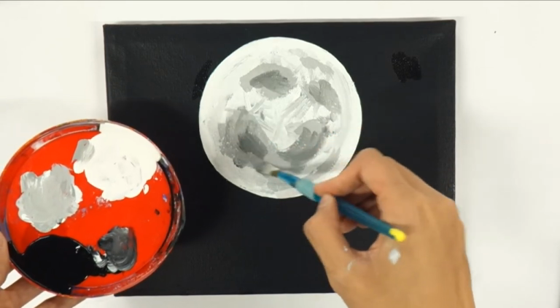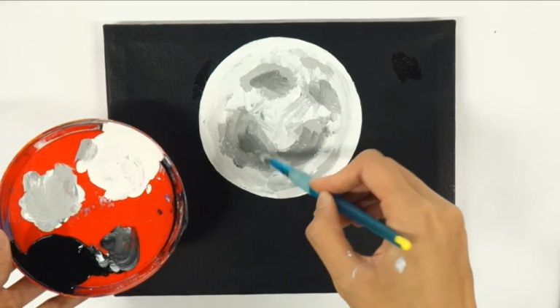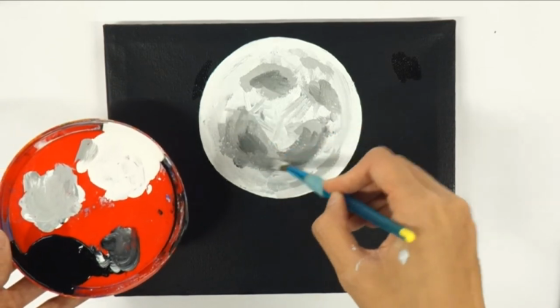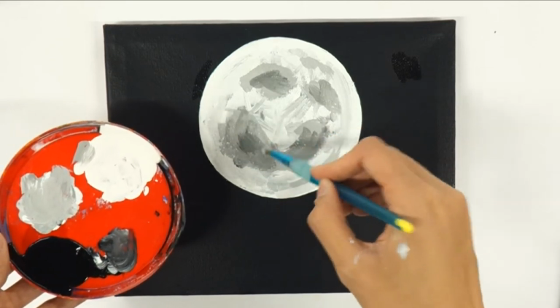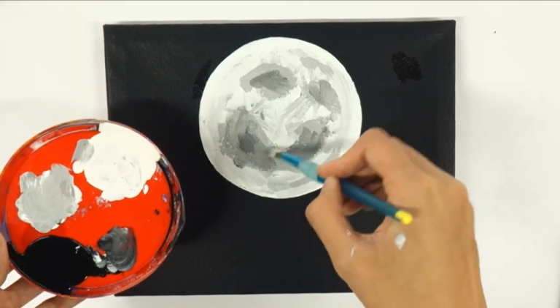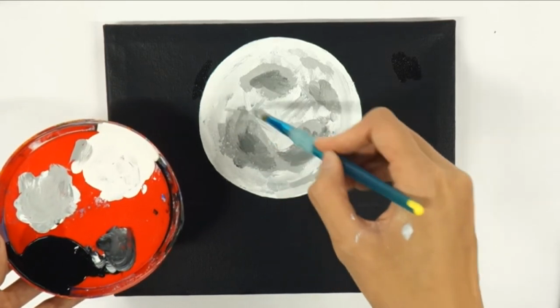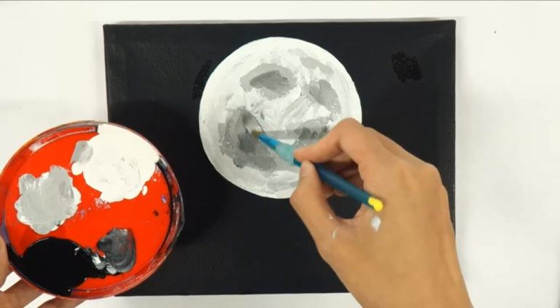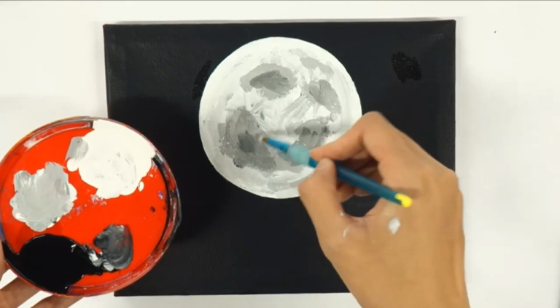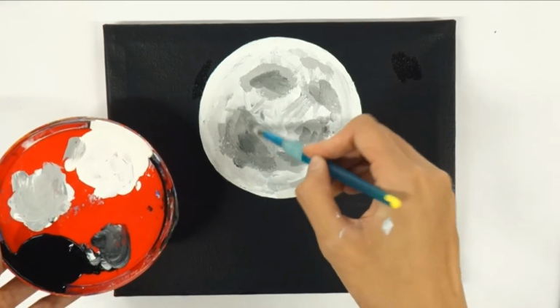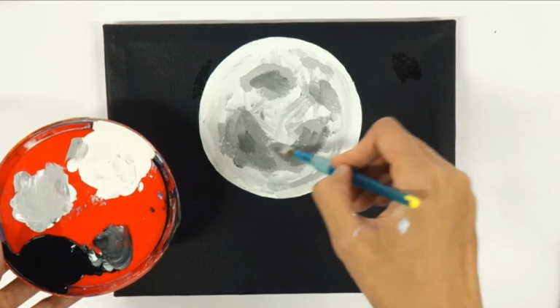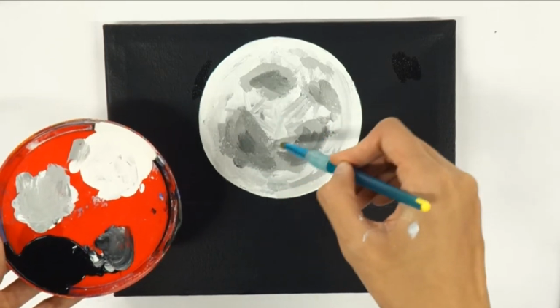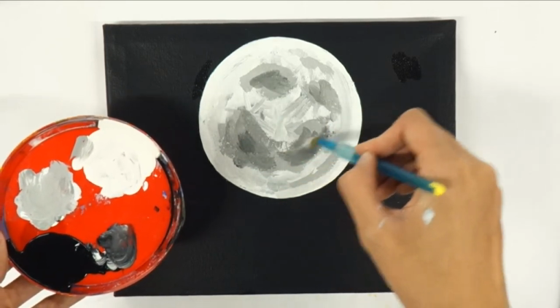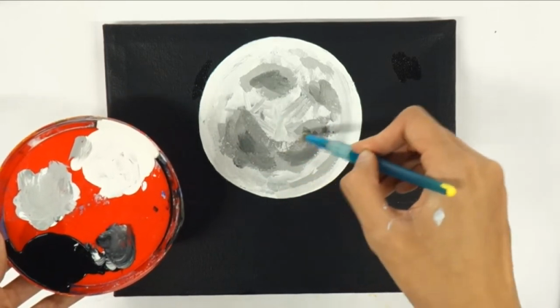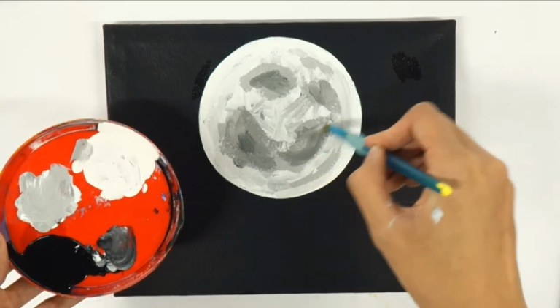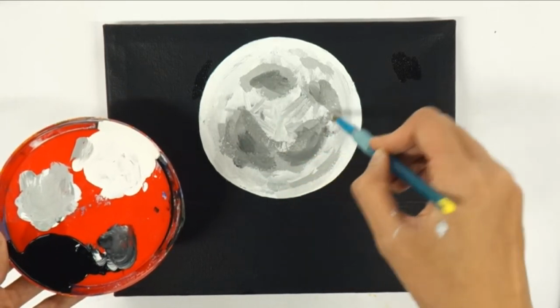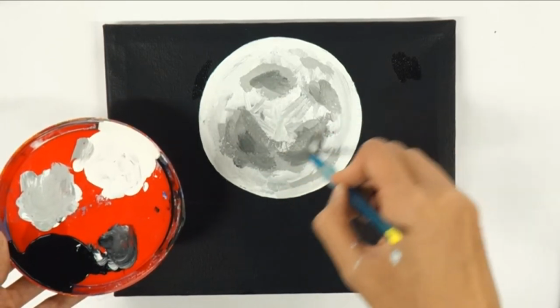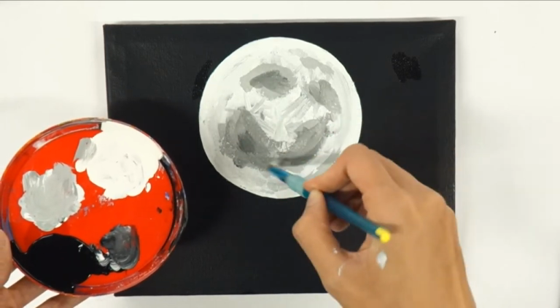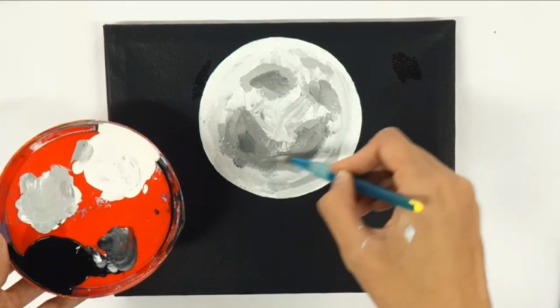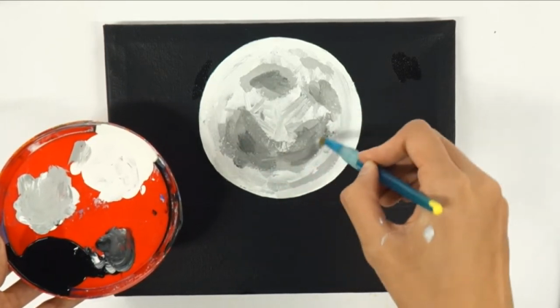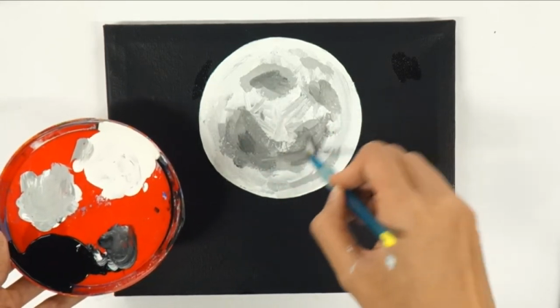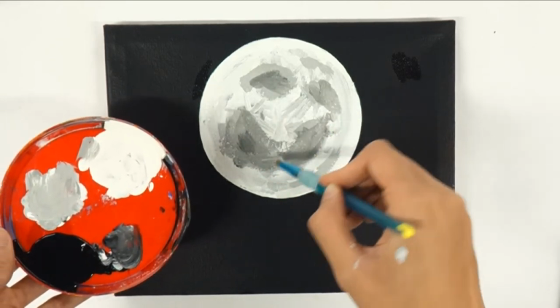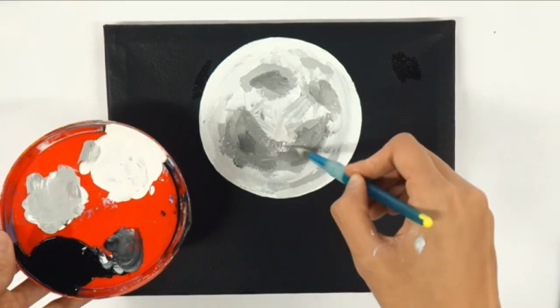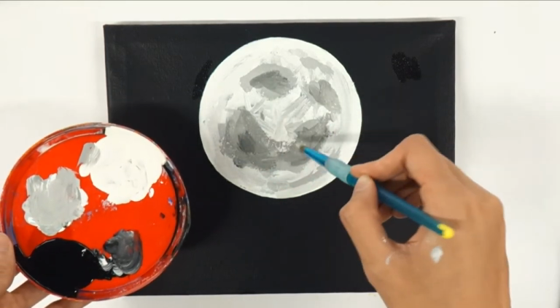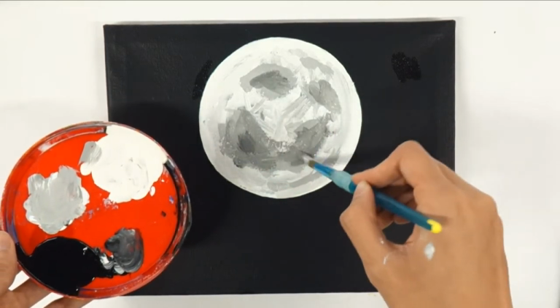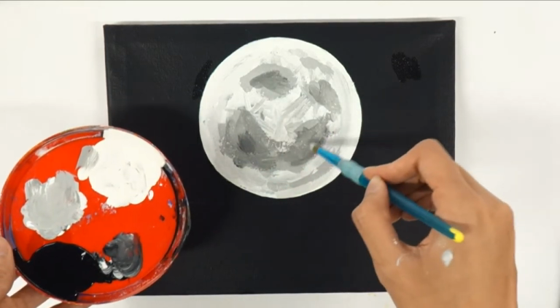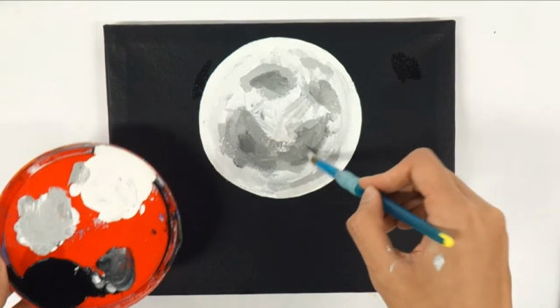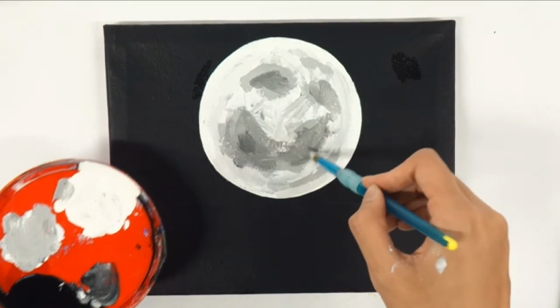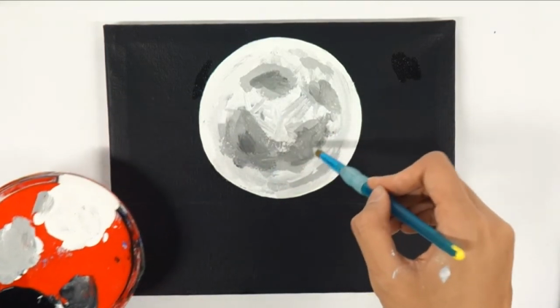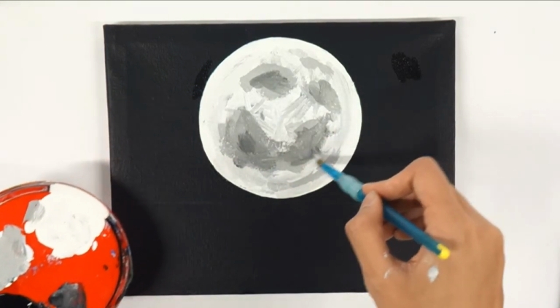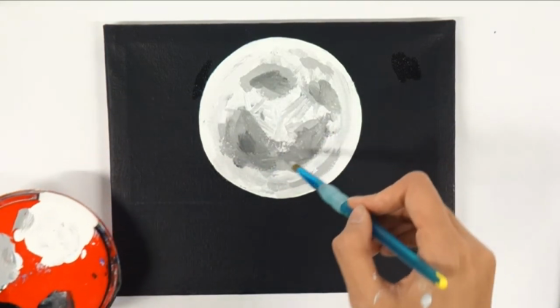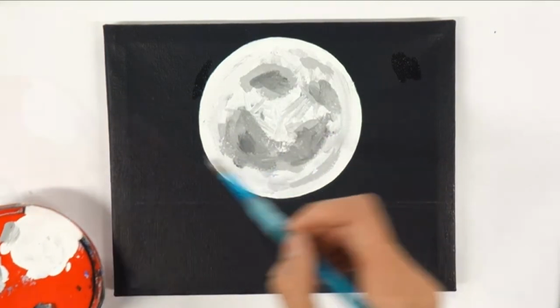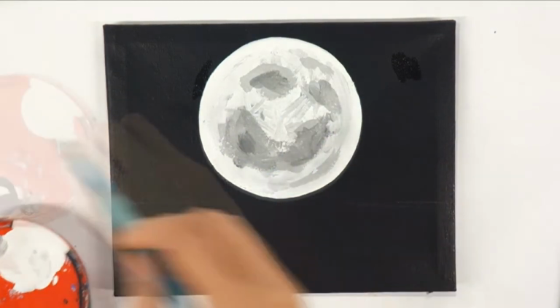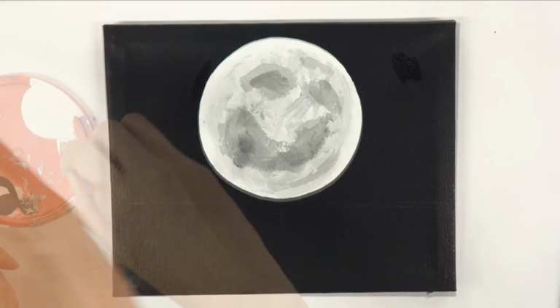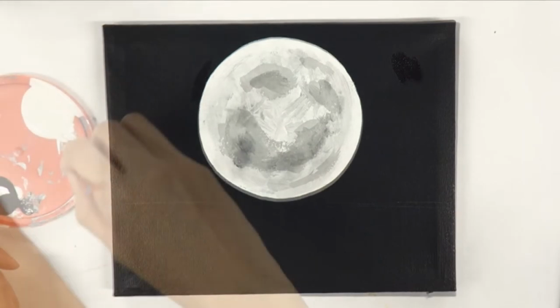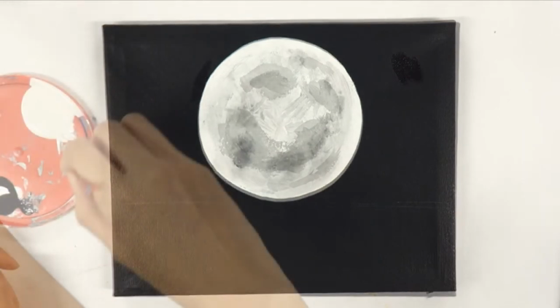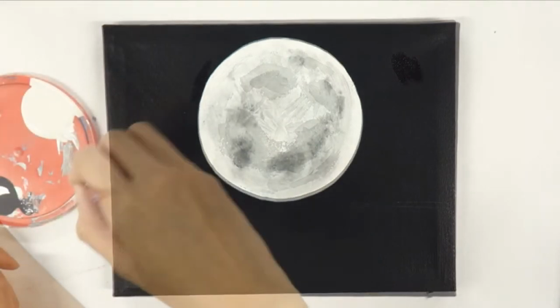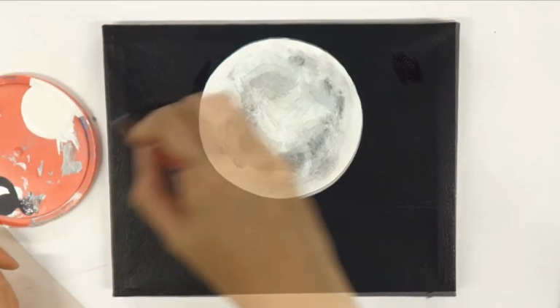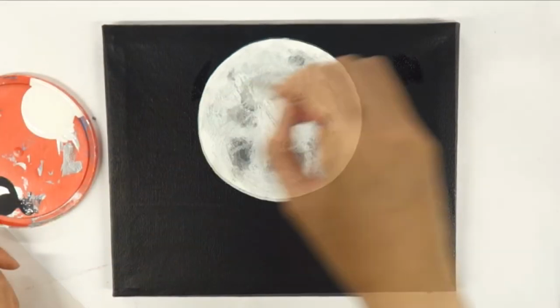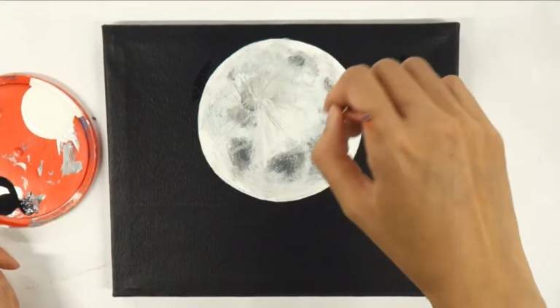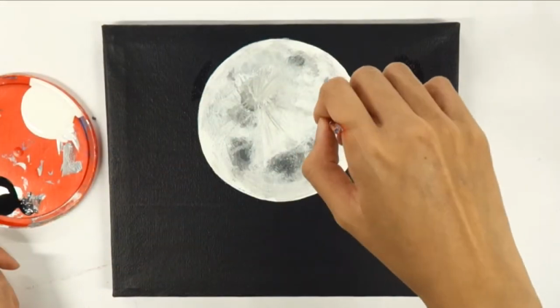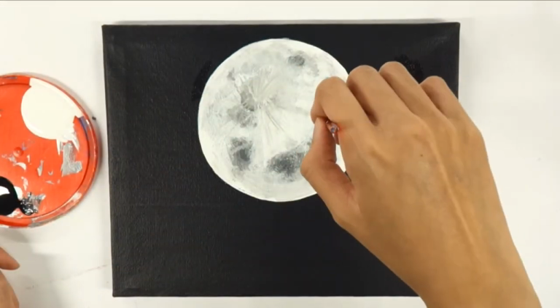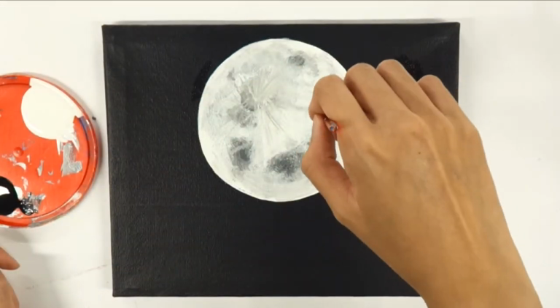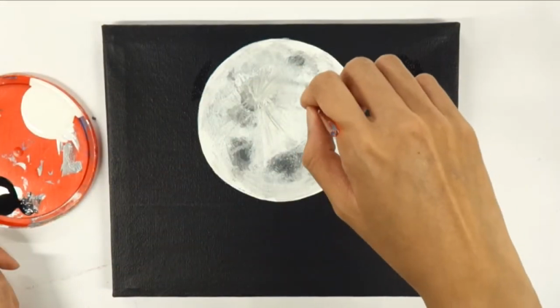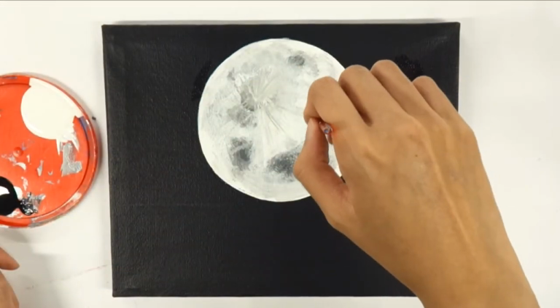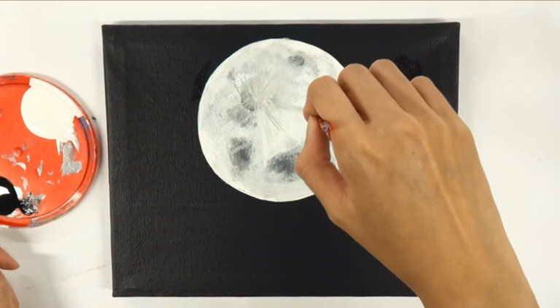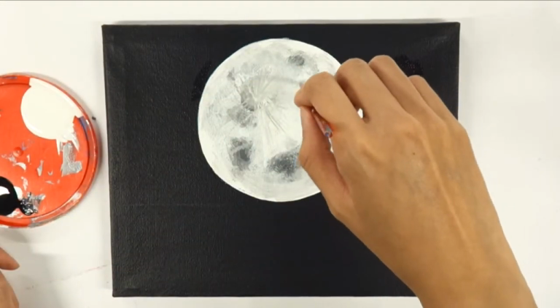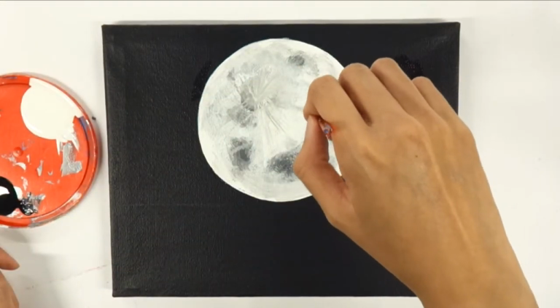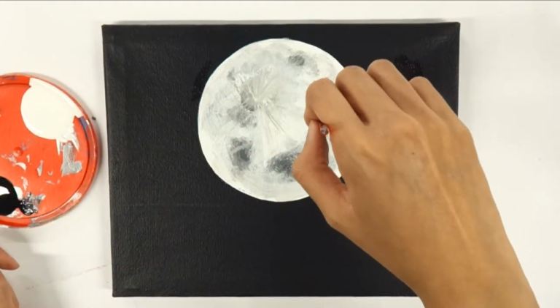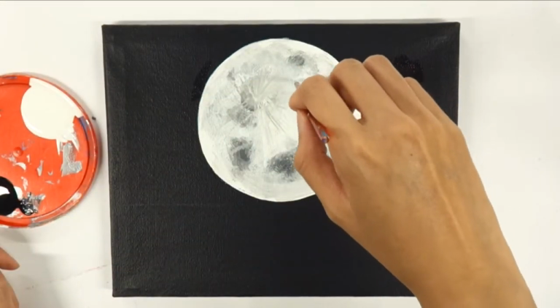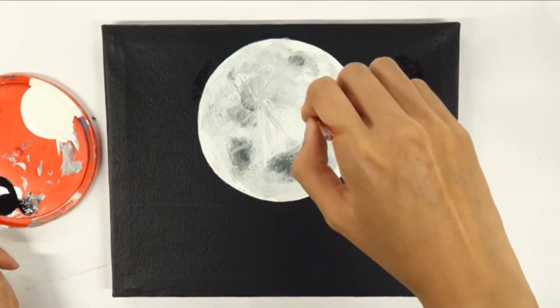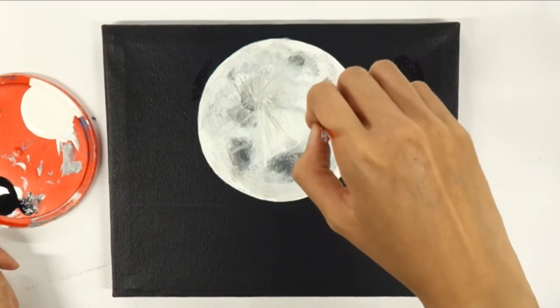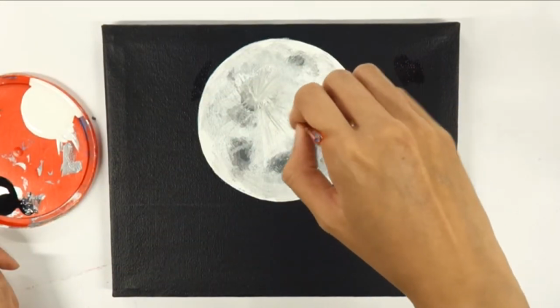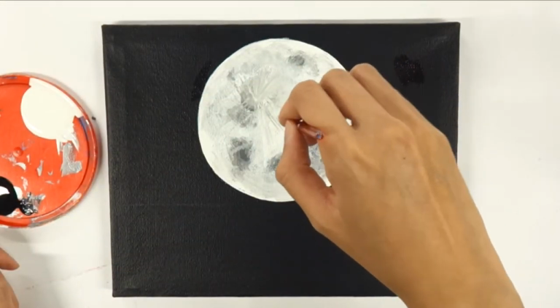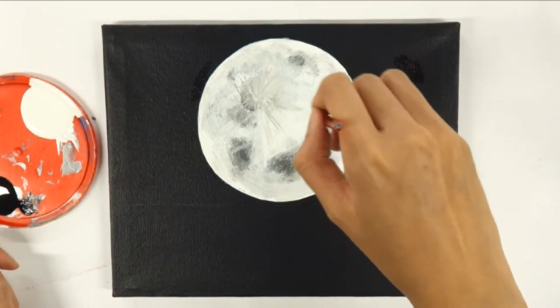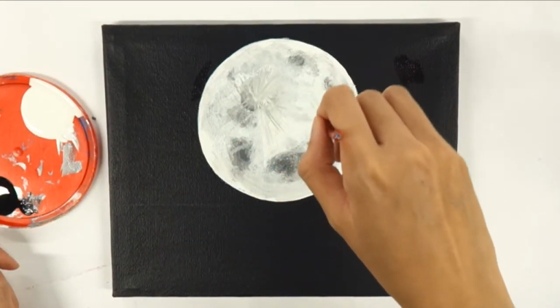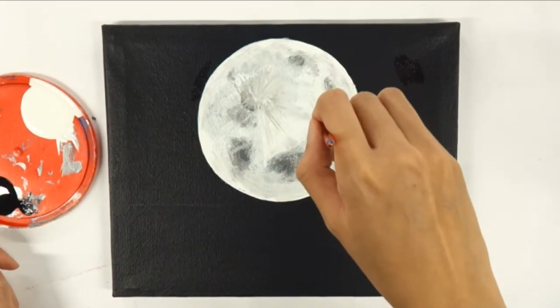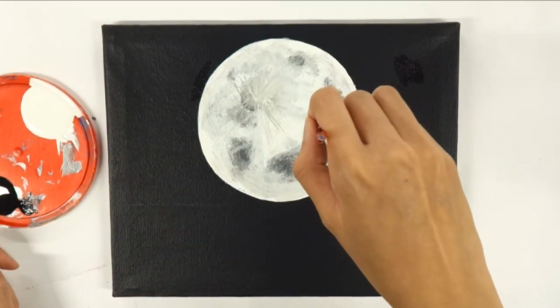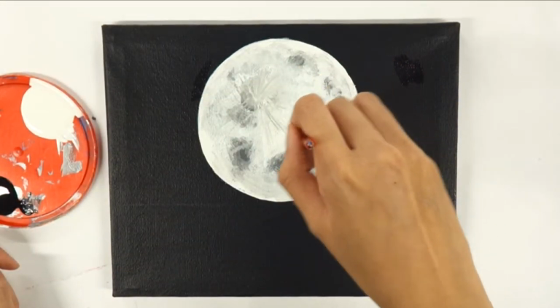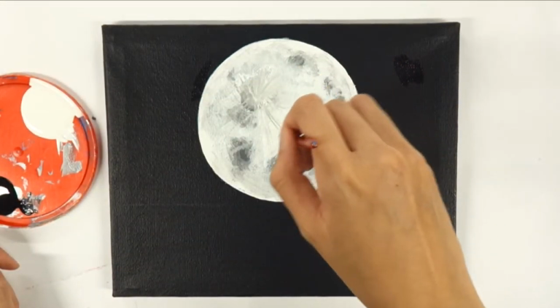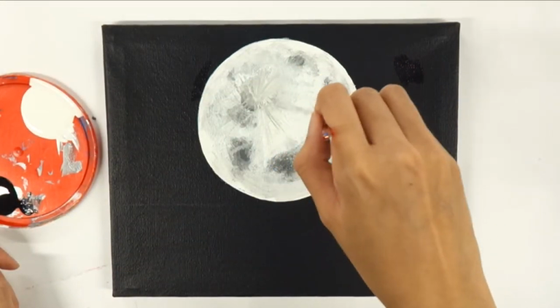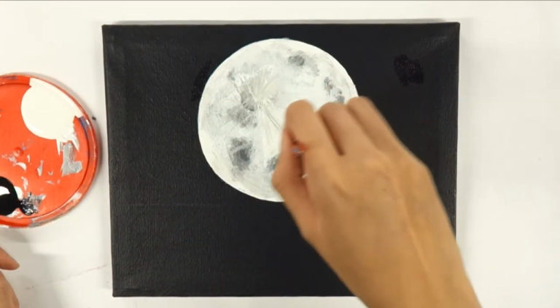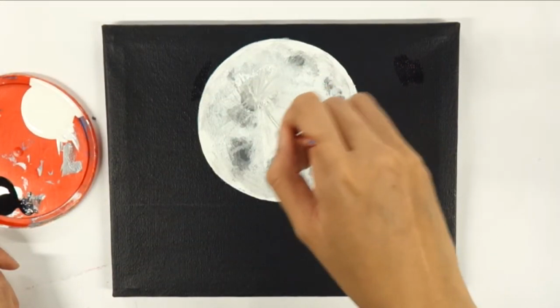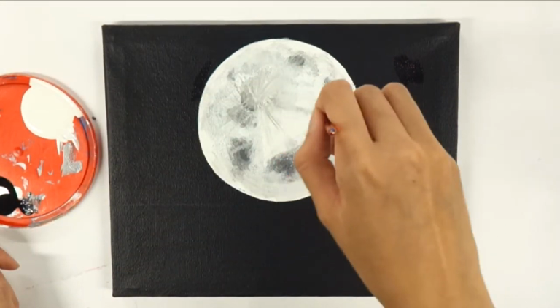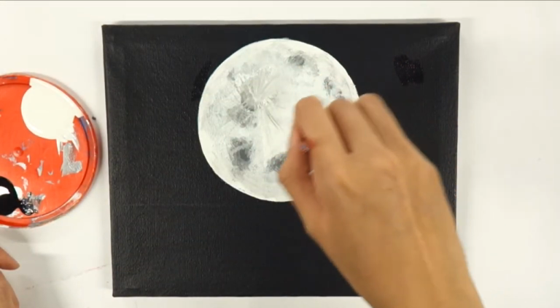It is also helpful to paint the moon in multiple layers, so let each layer dry in between coats.